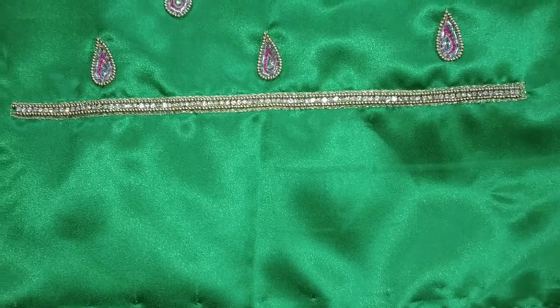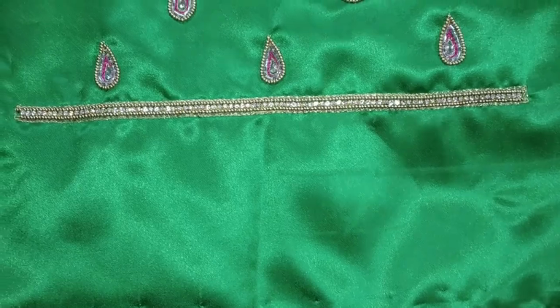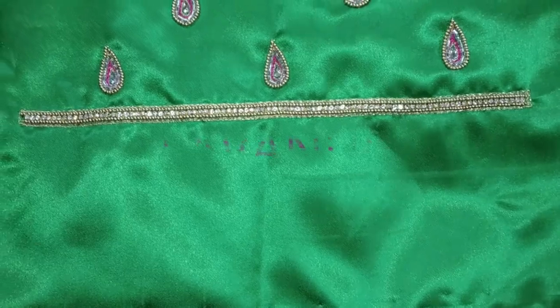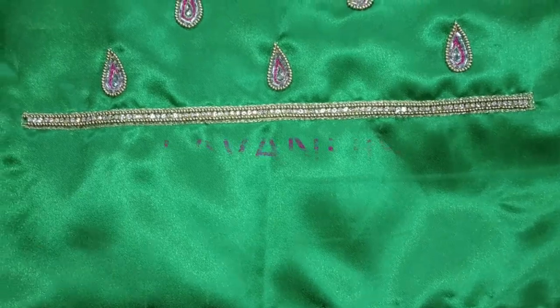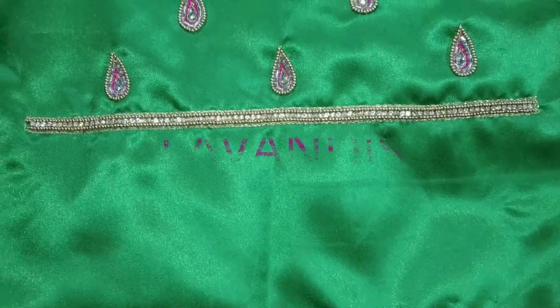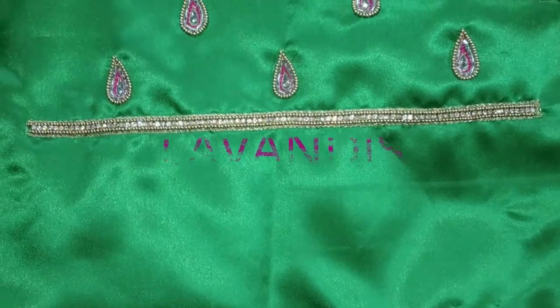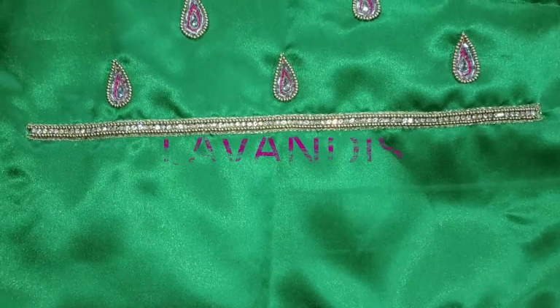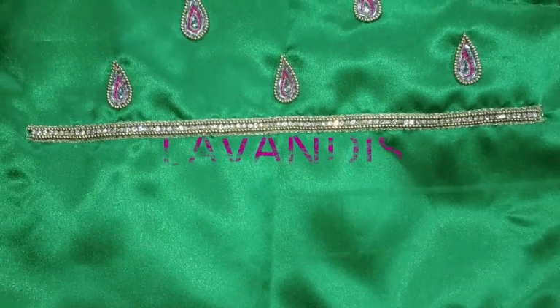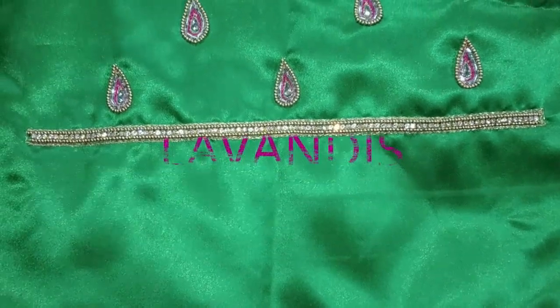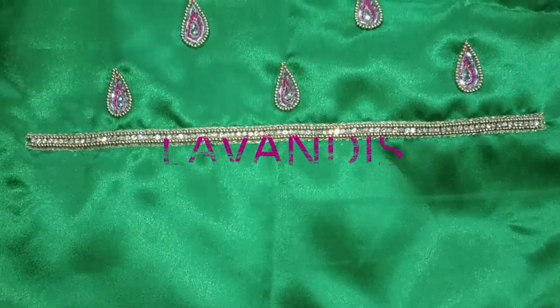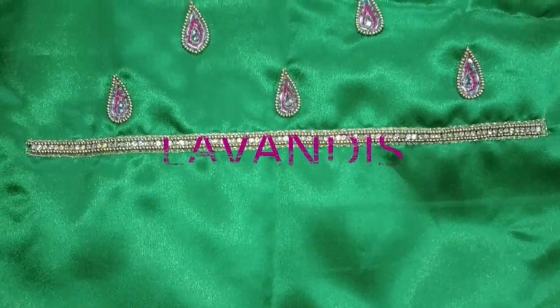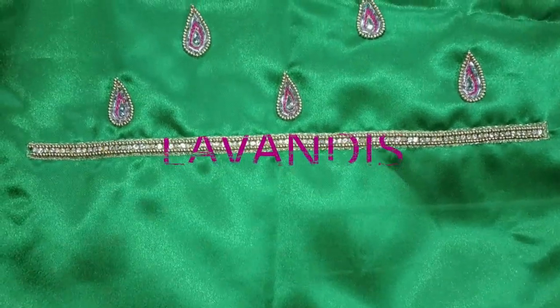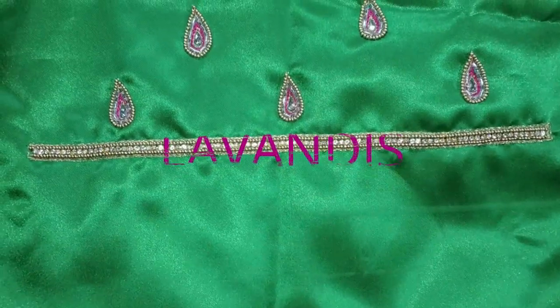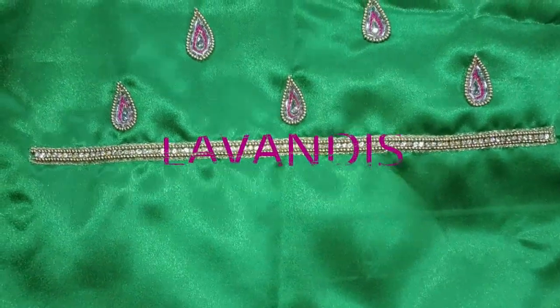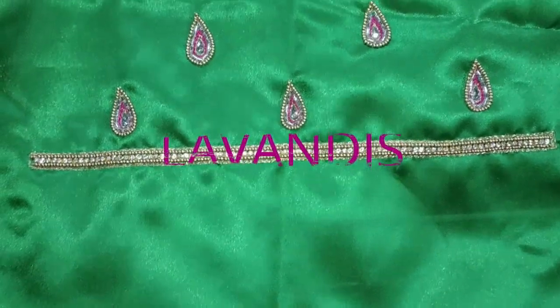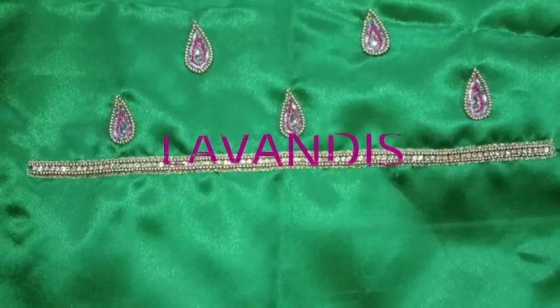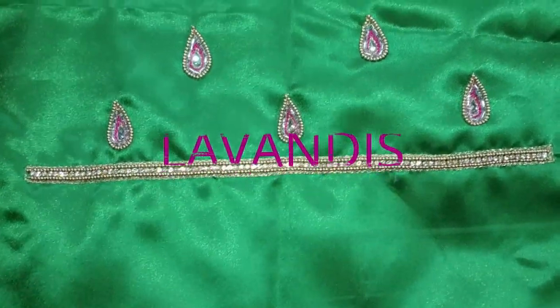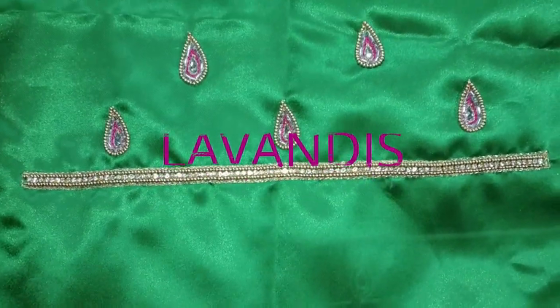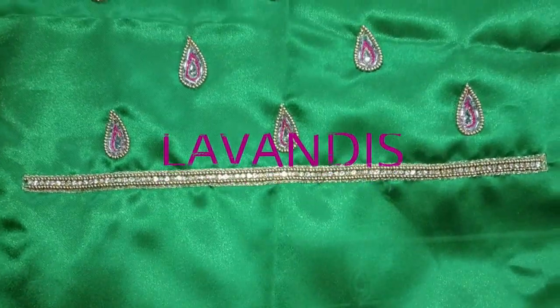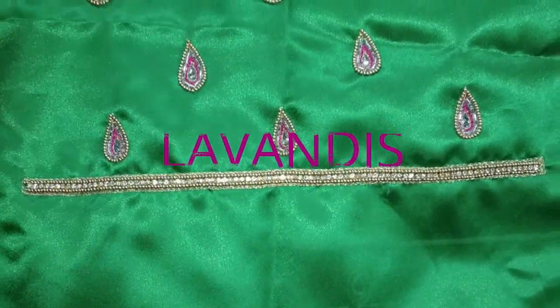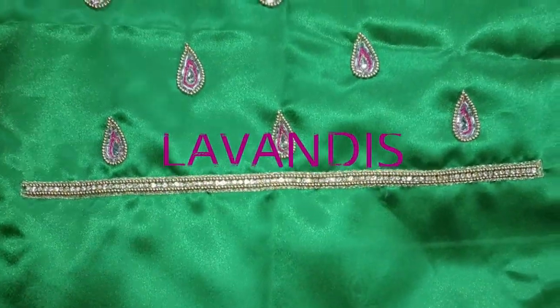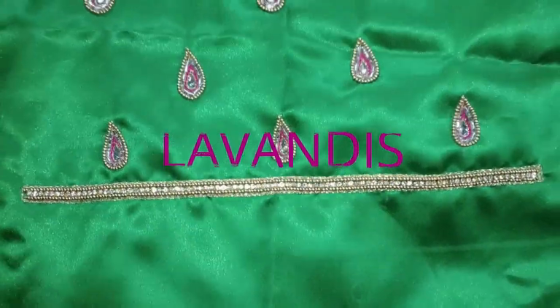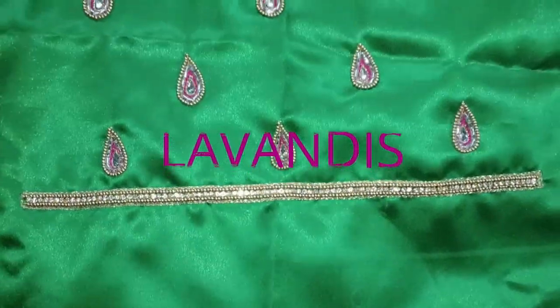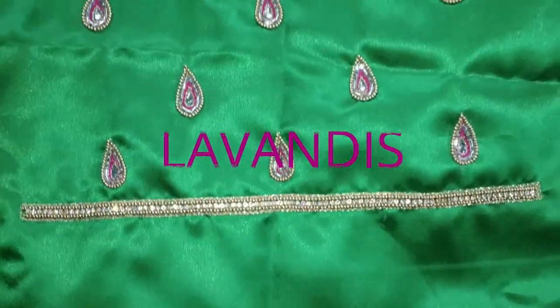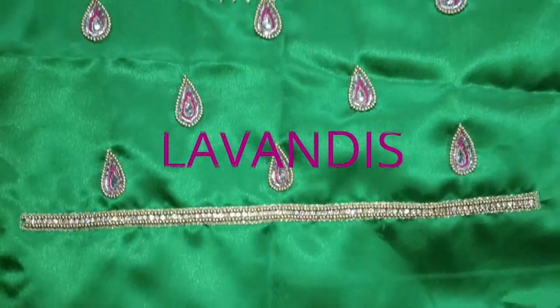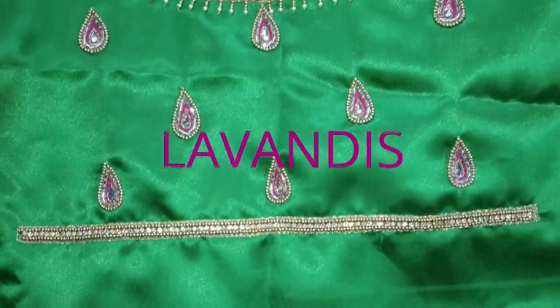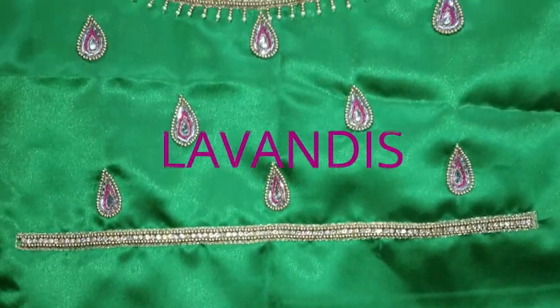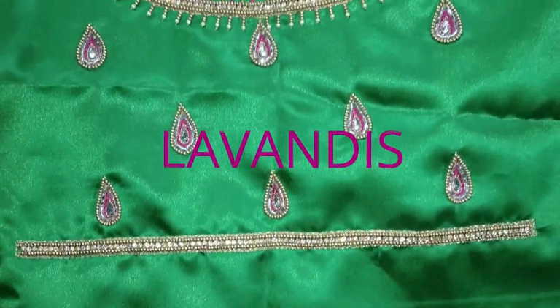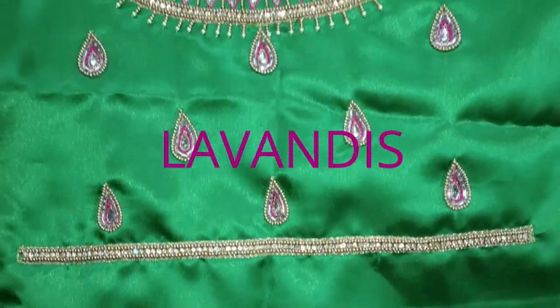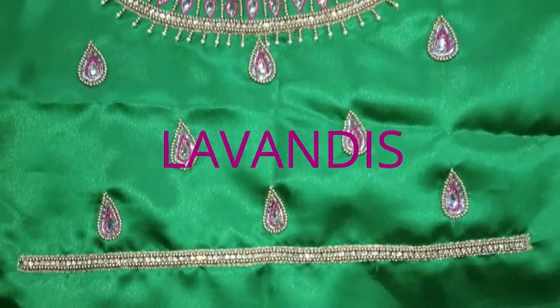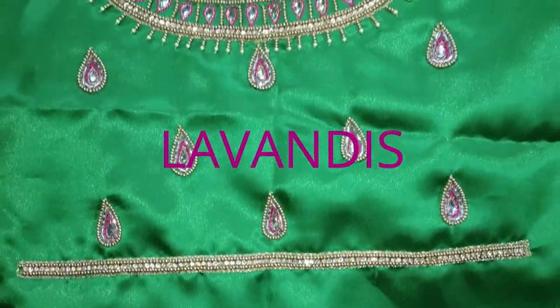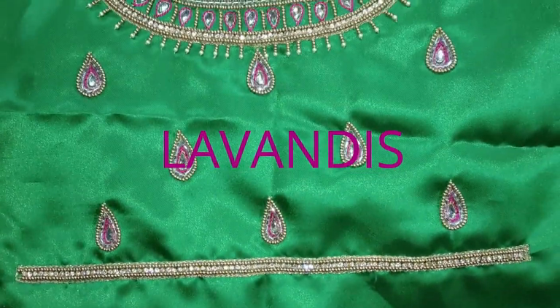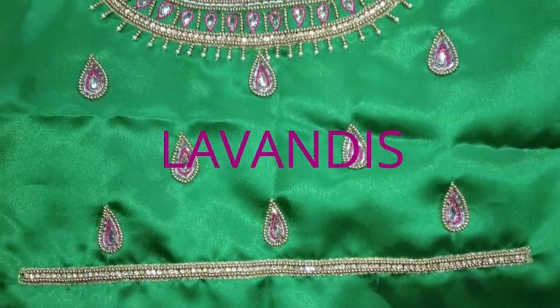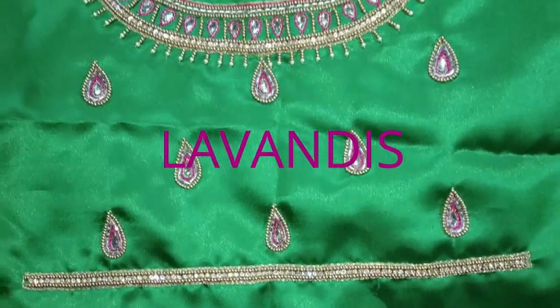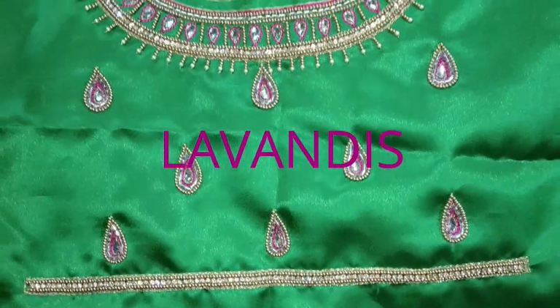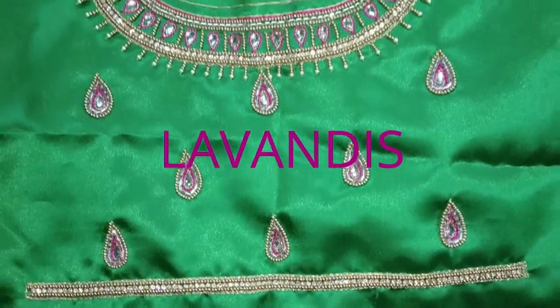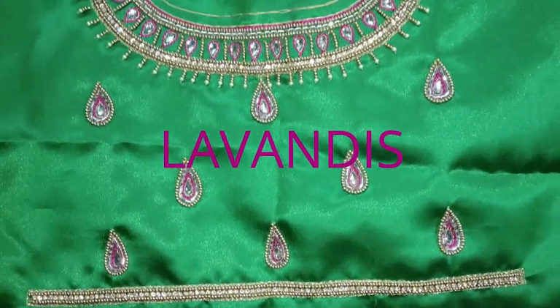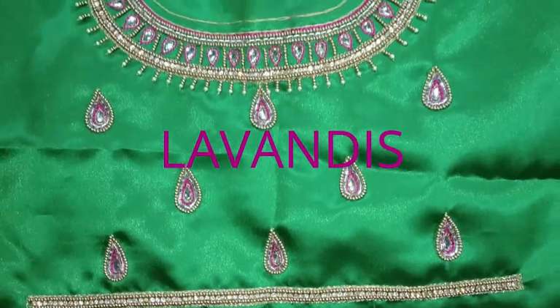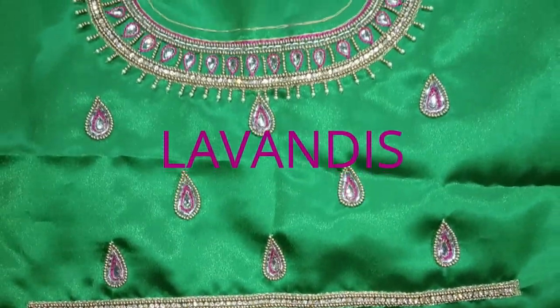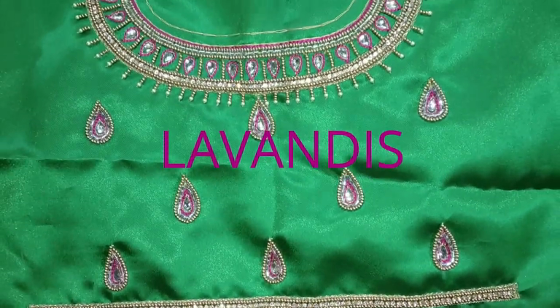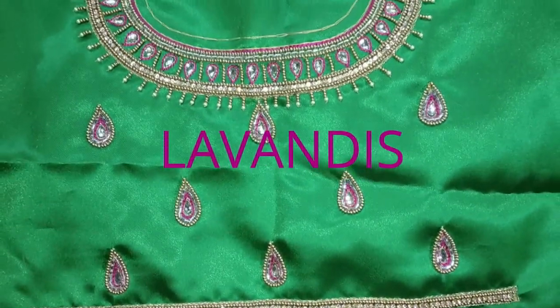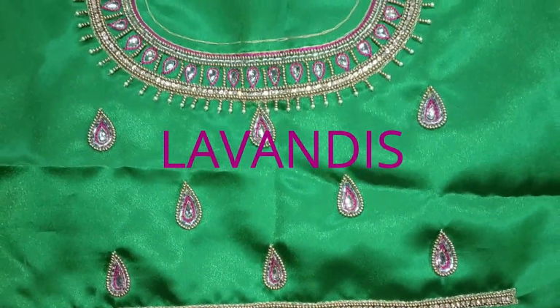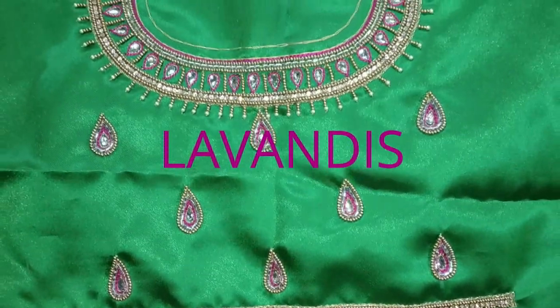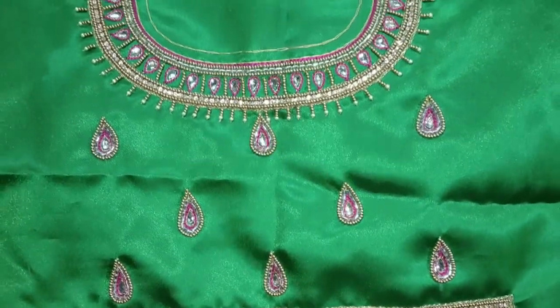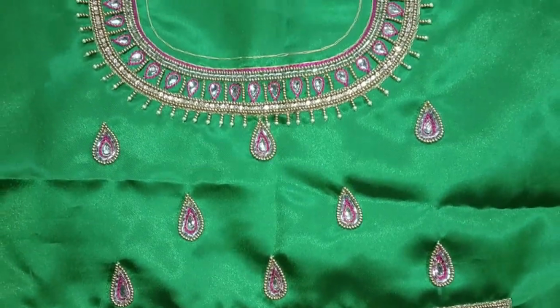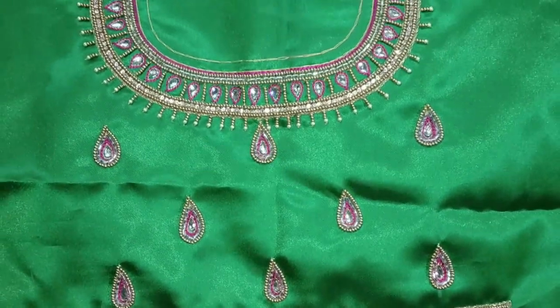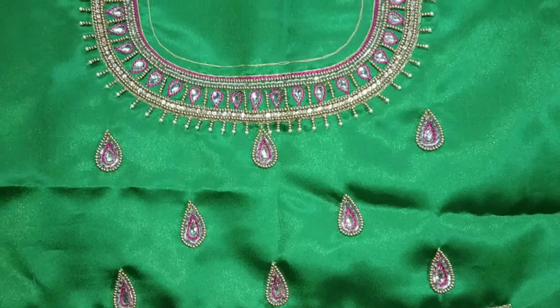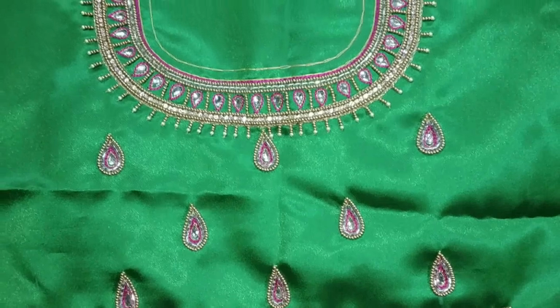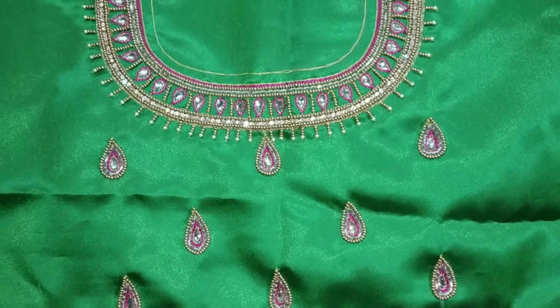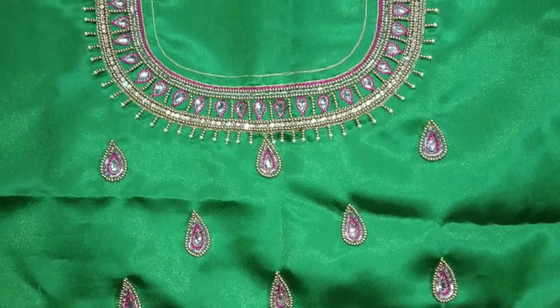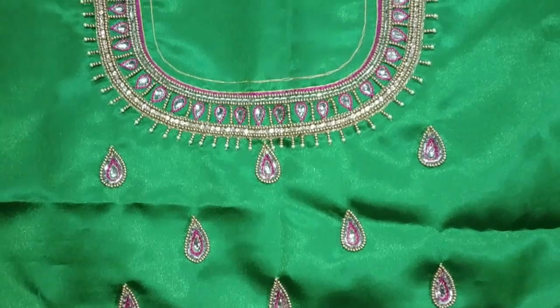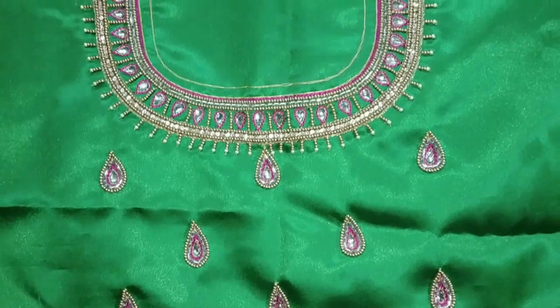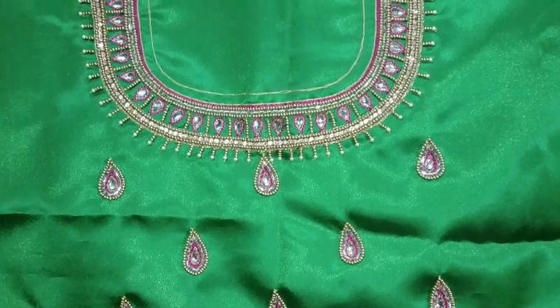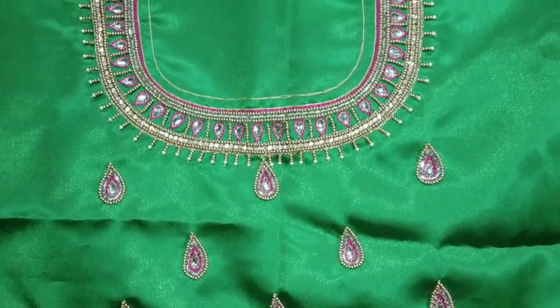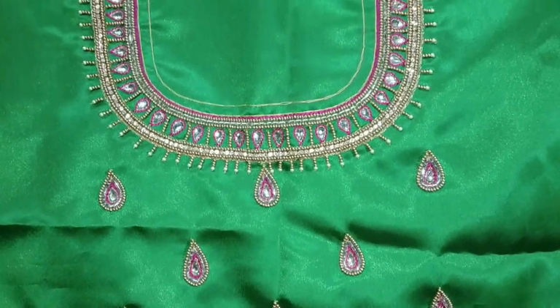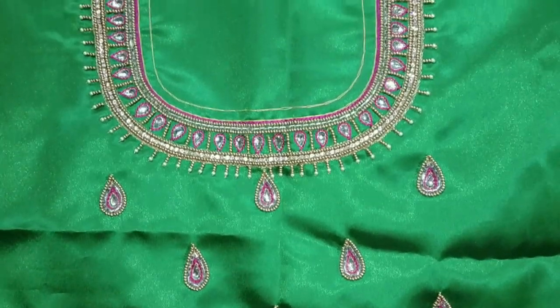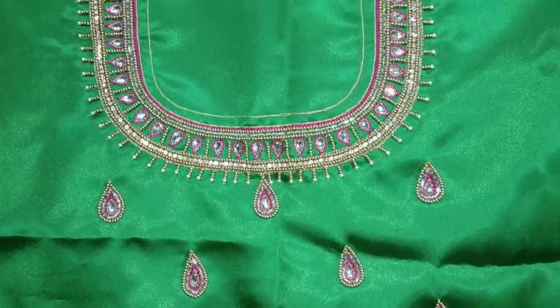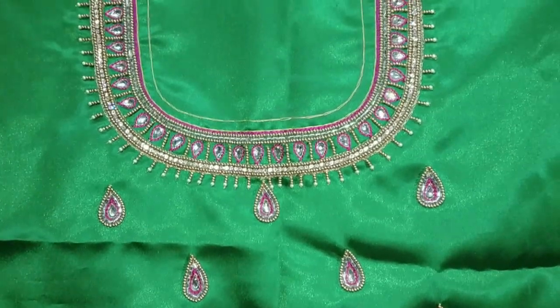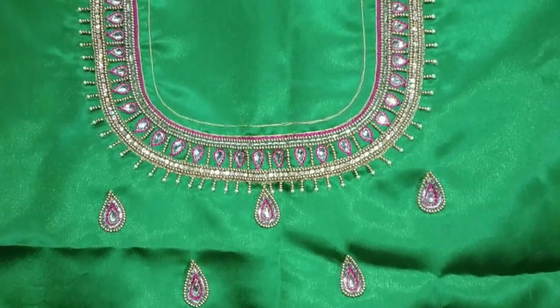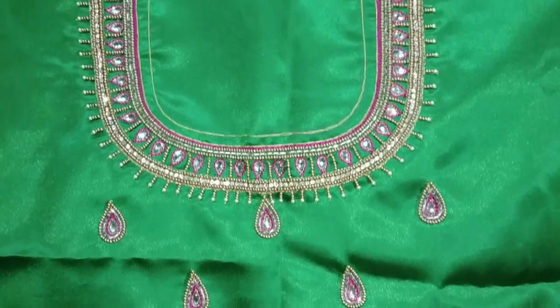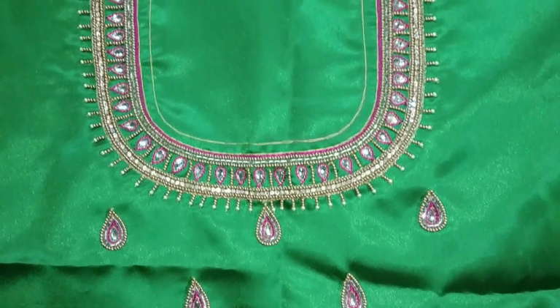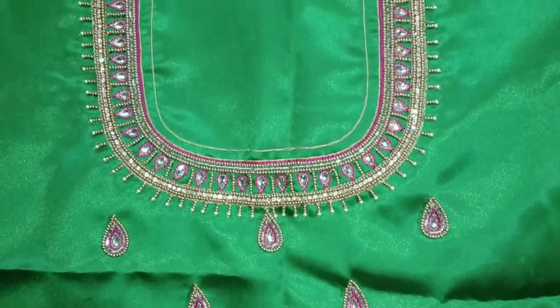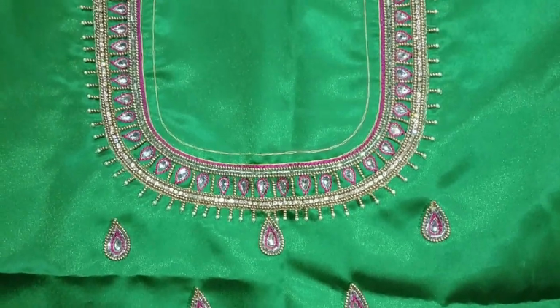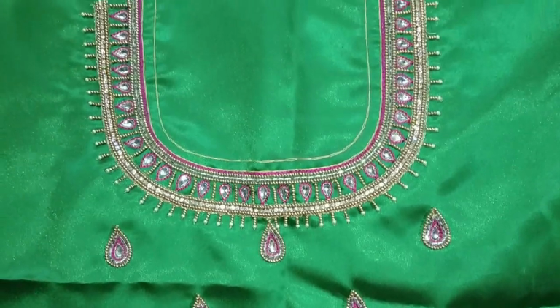Hi! Welcome back to my channel, Lavendies. In this video, we are going to show how to create this design.